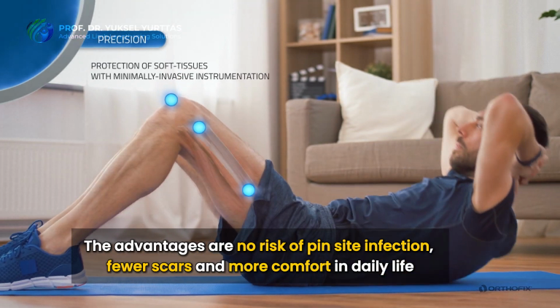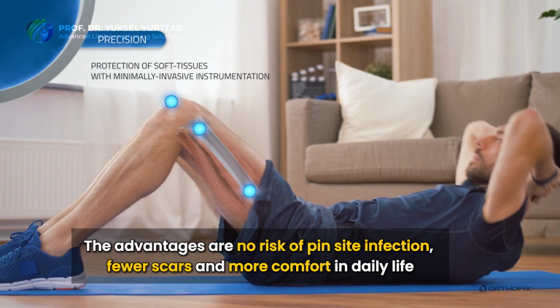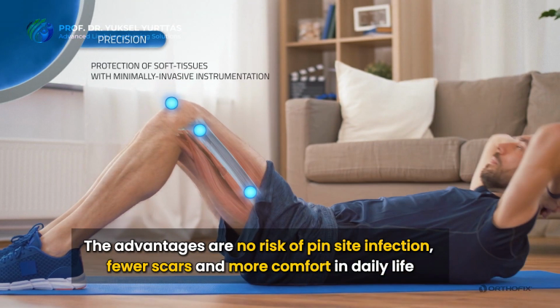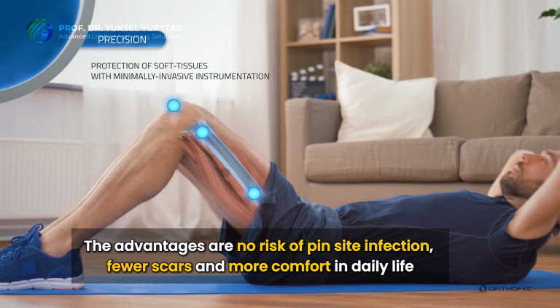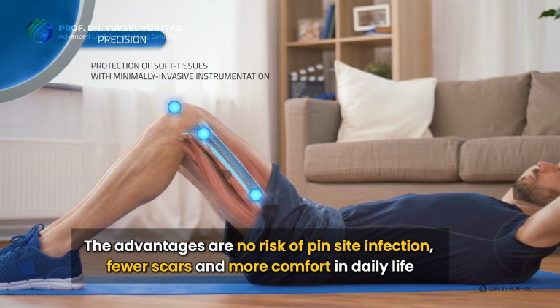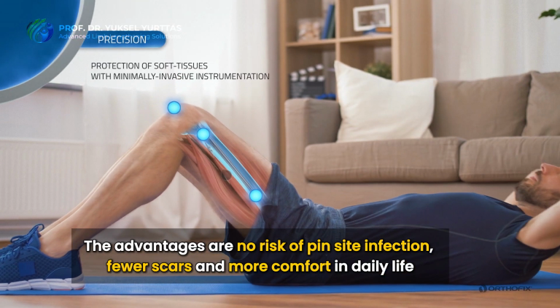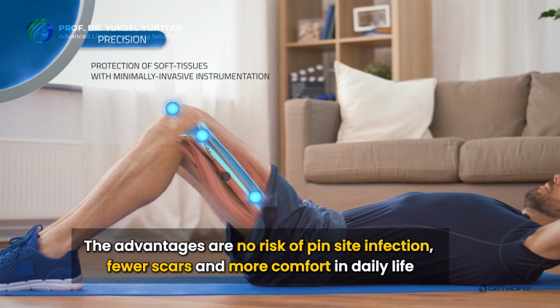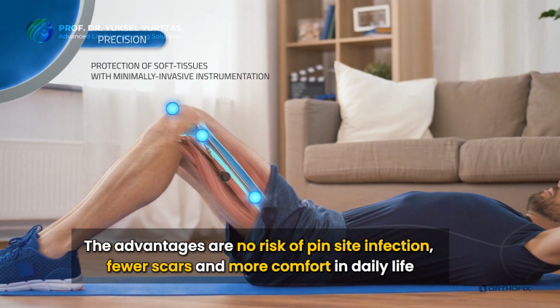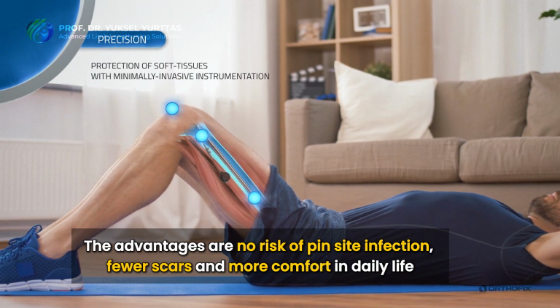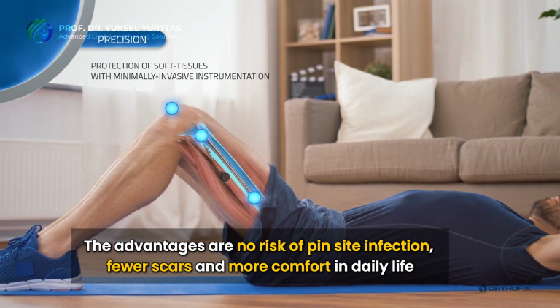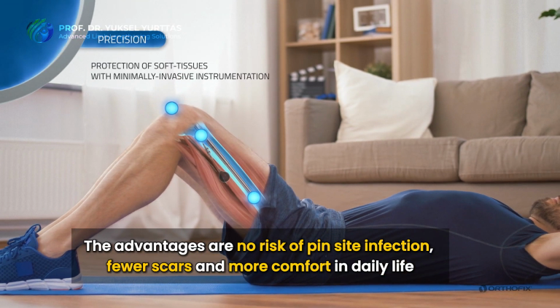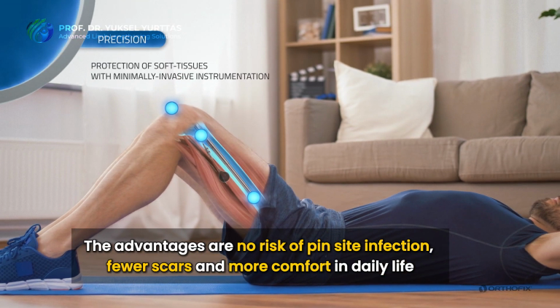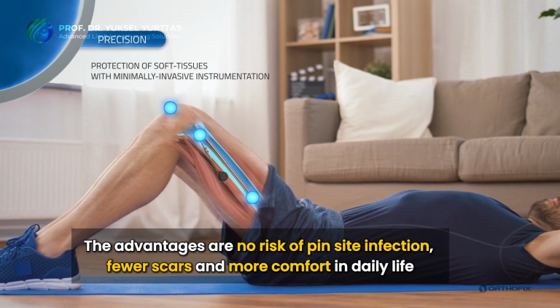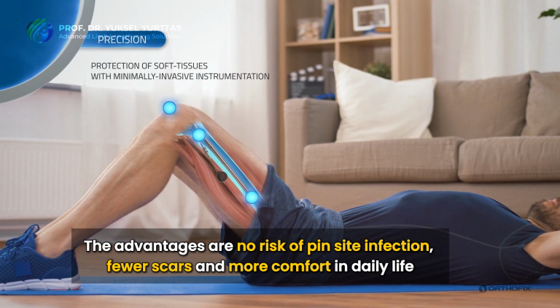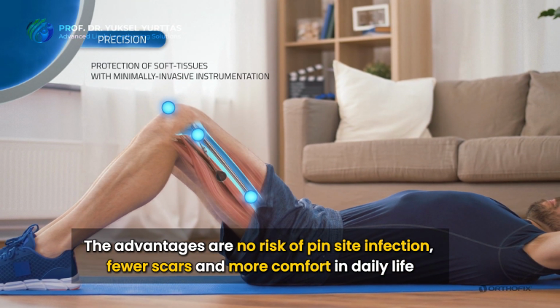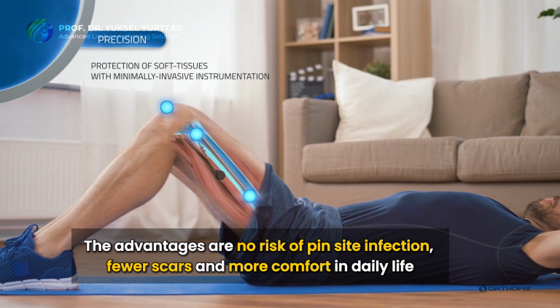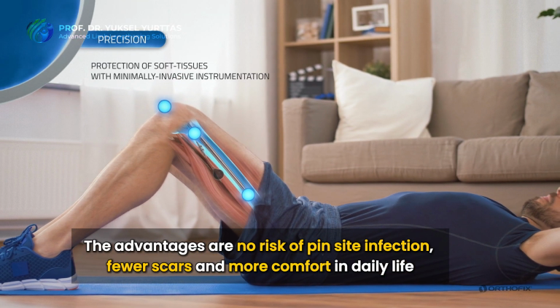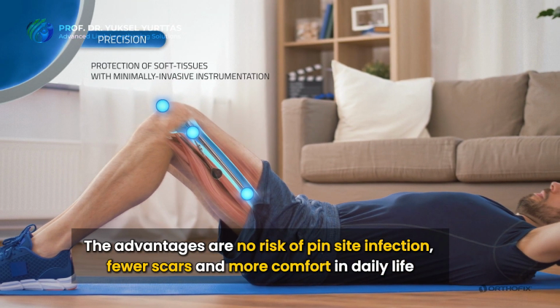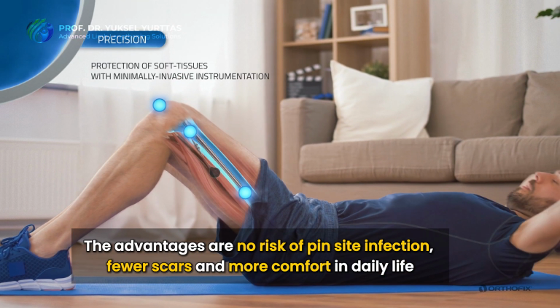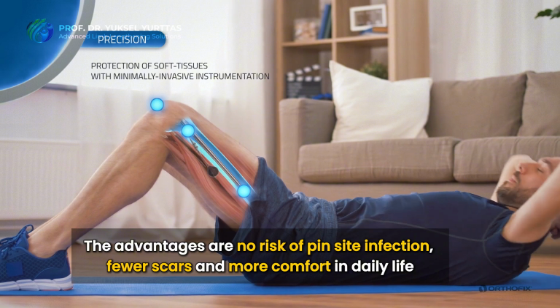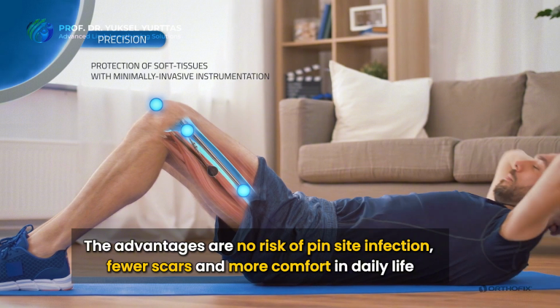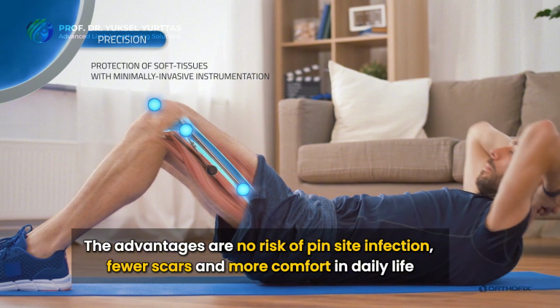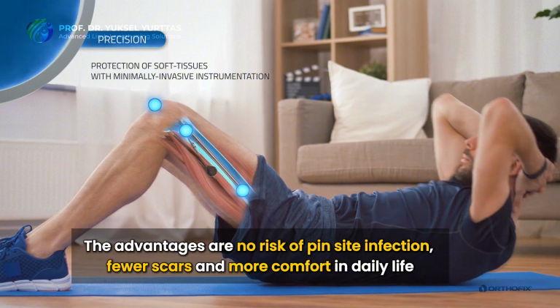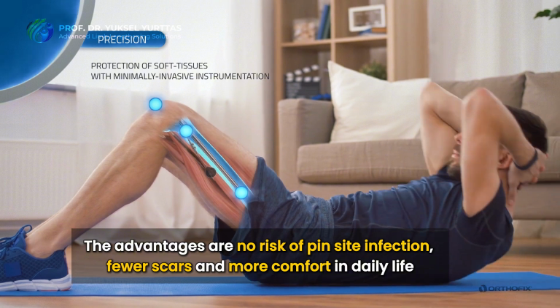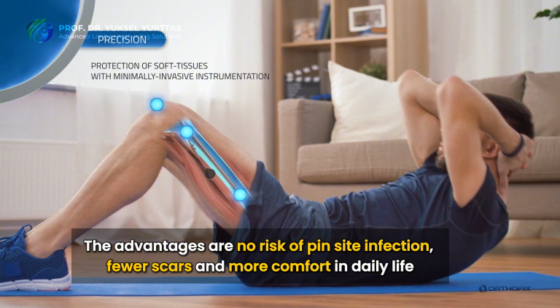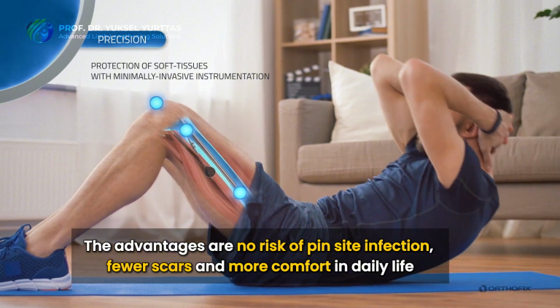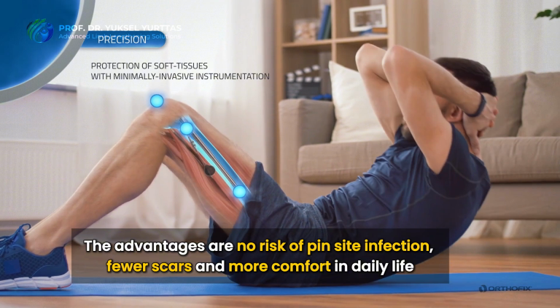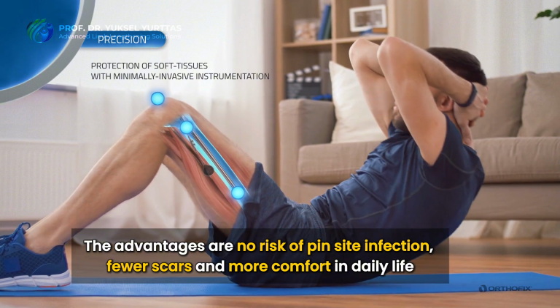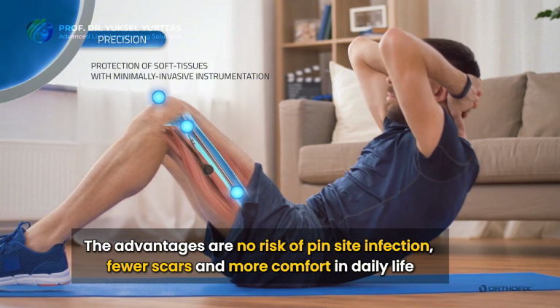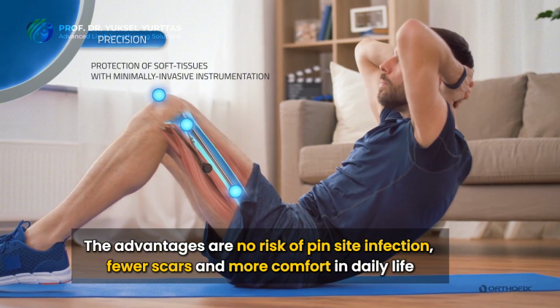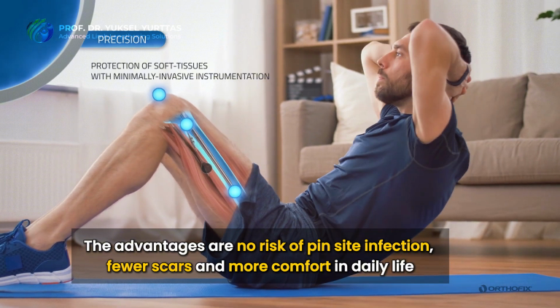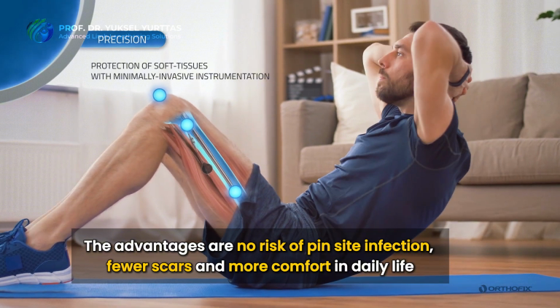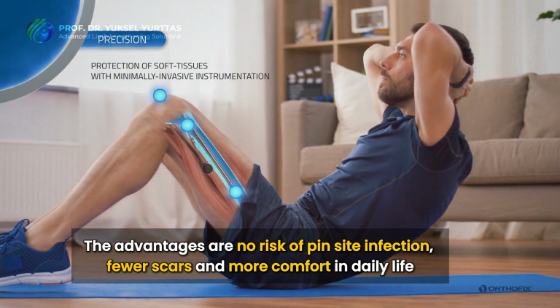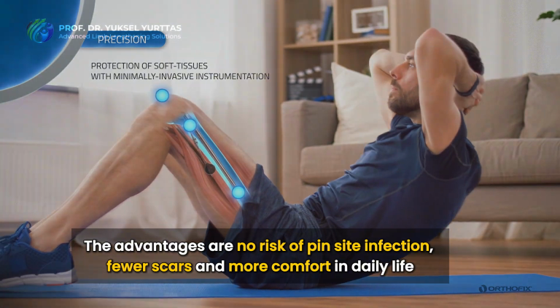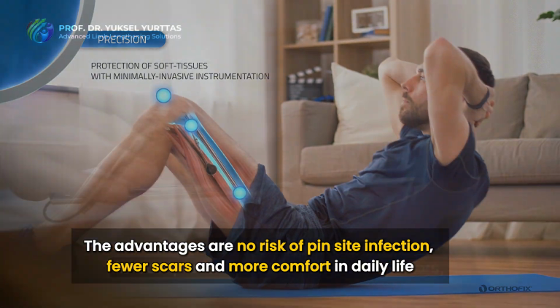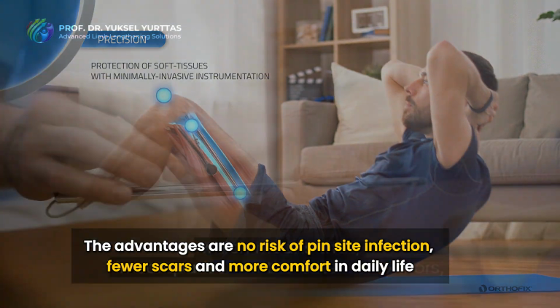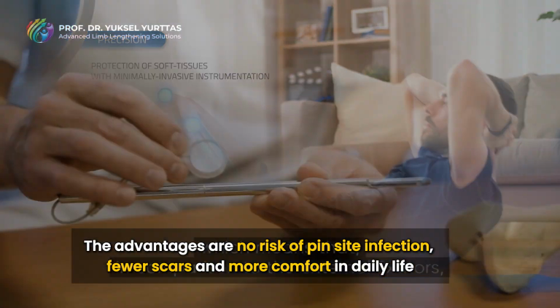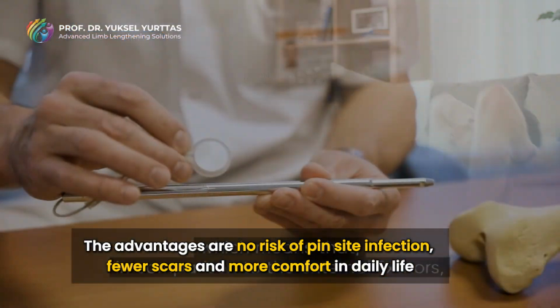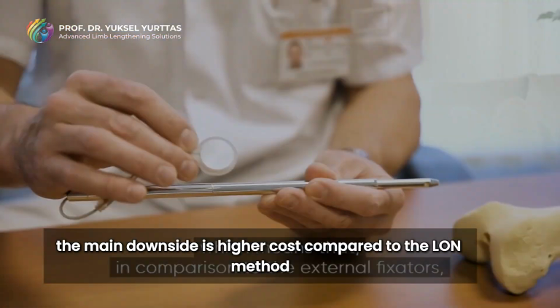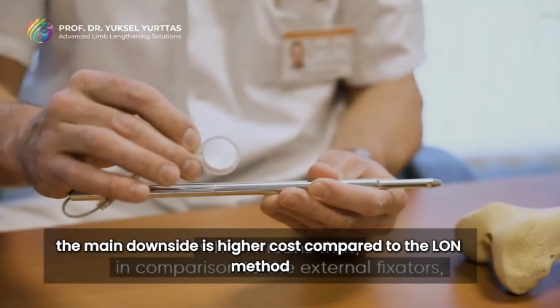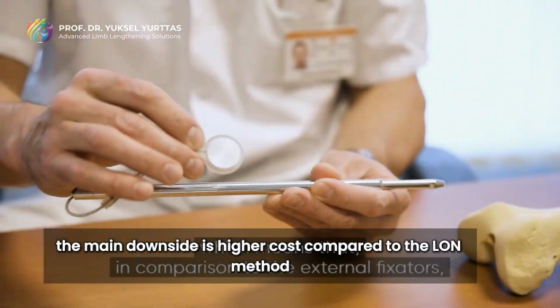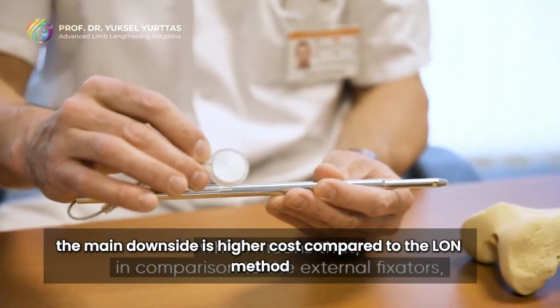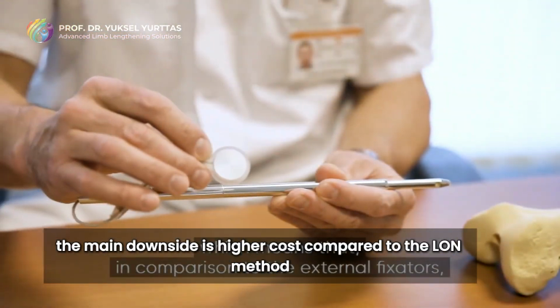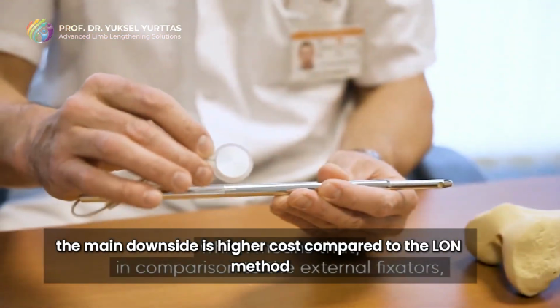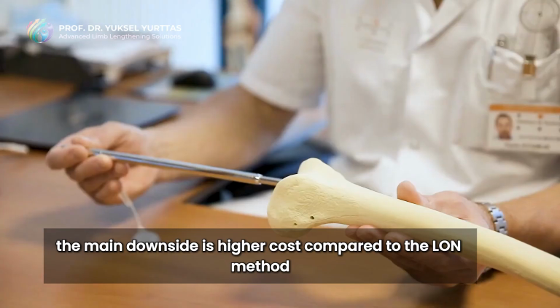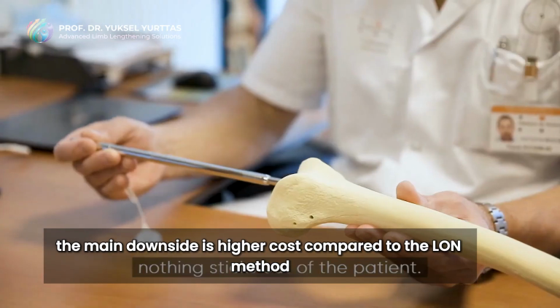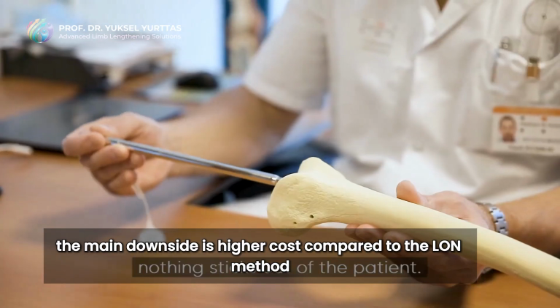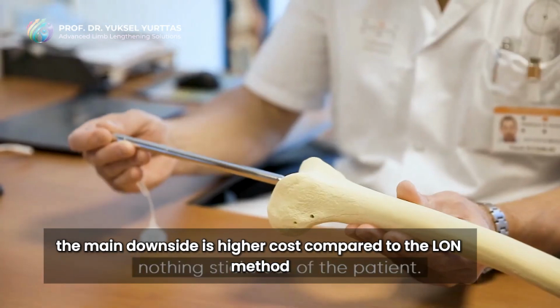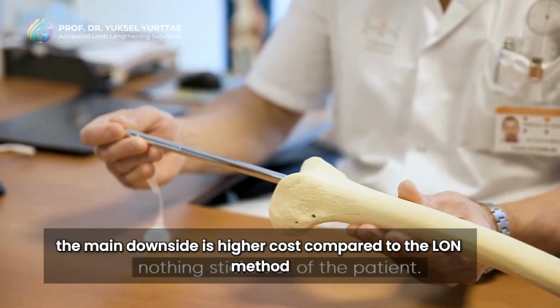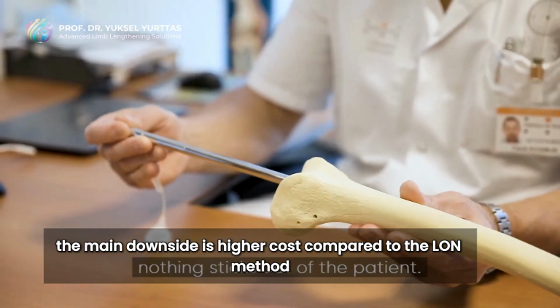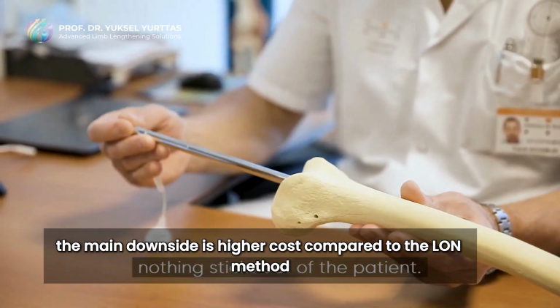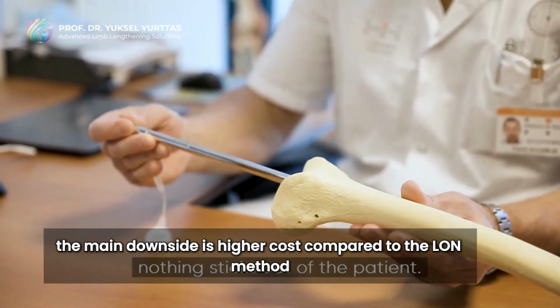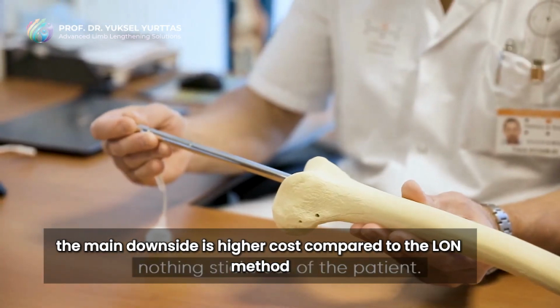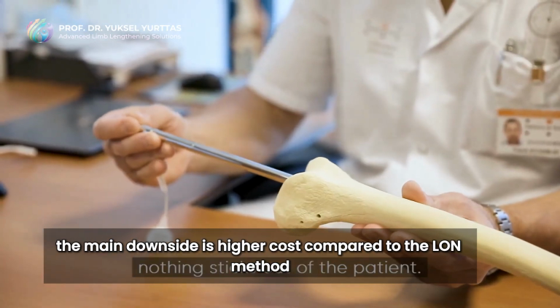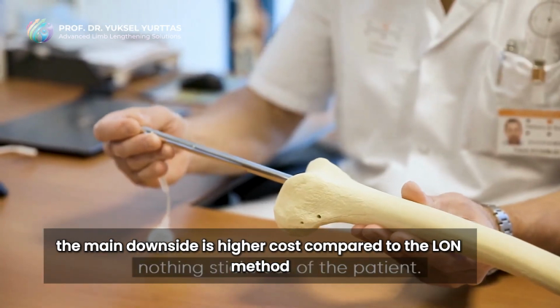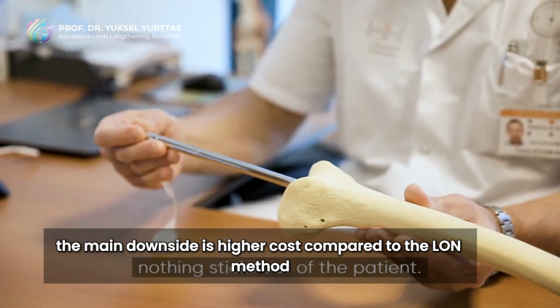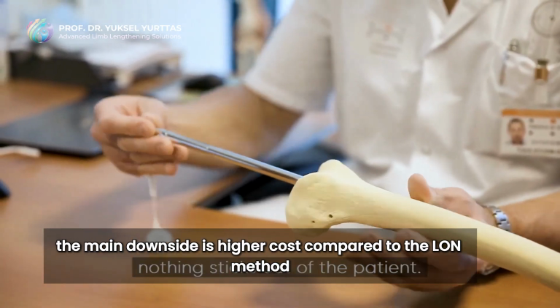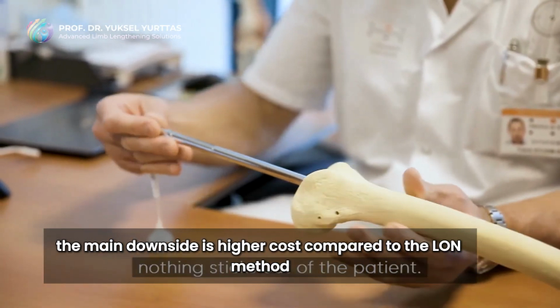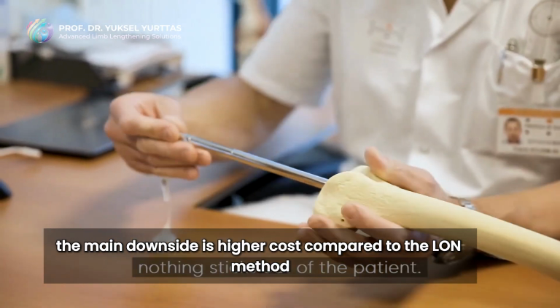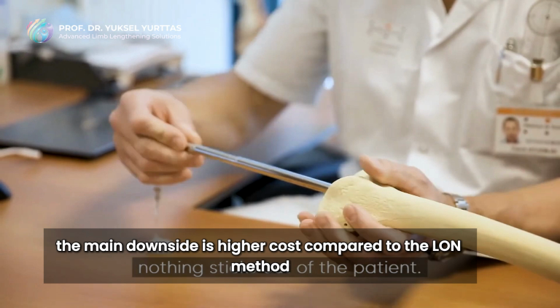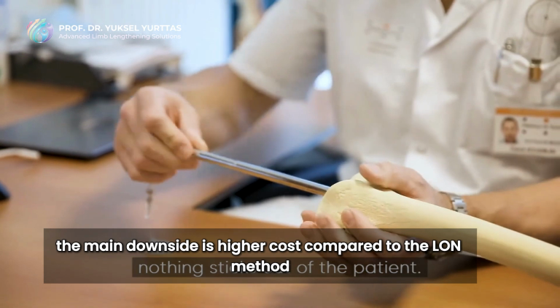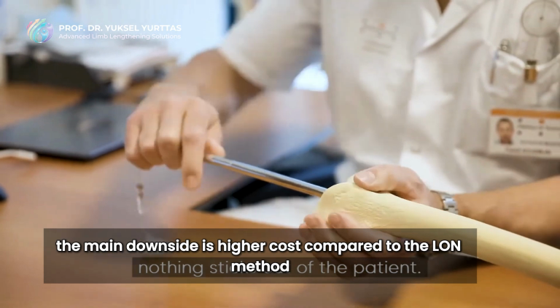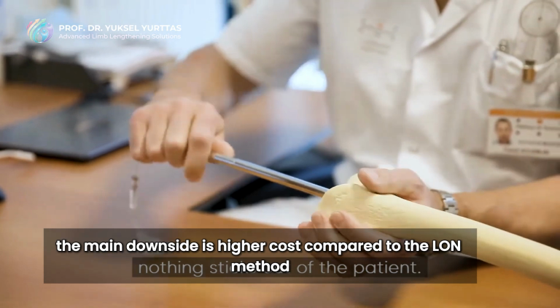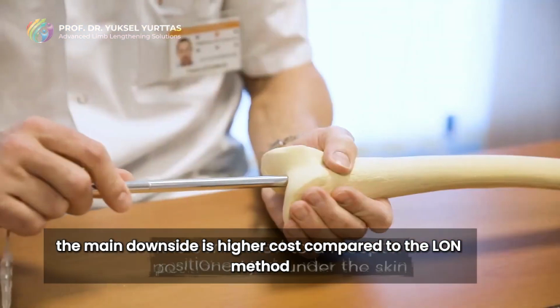The advantages of Fitbone are no risk of pin-site infection, fewer scars, and more comfort in daily life. The main downside is higher cost compared to the Elan Method.